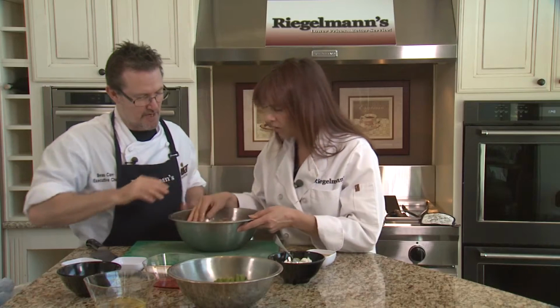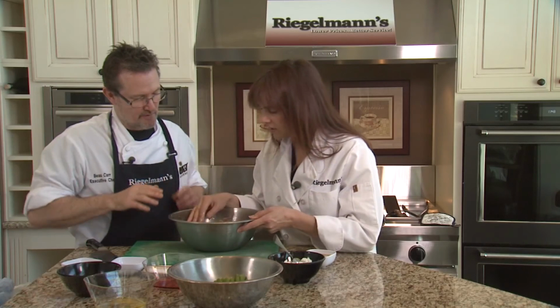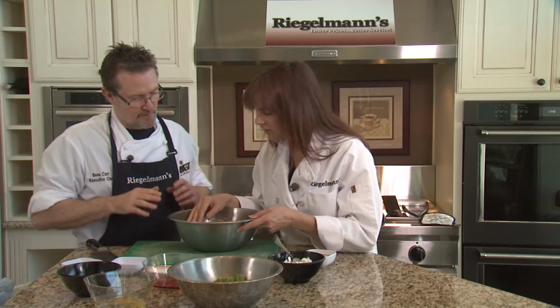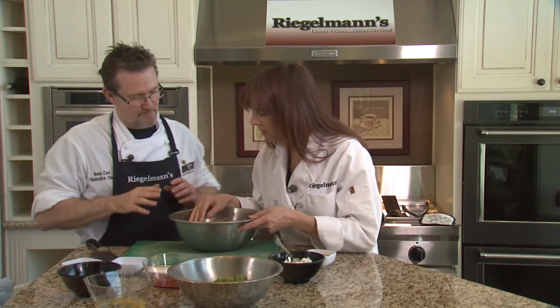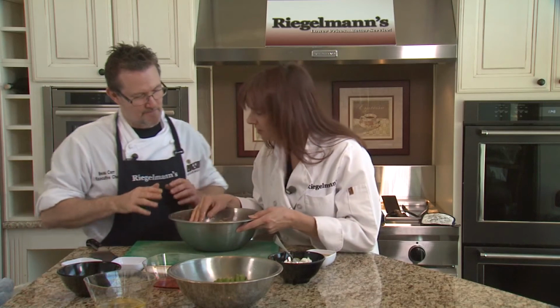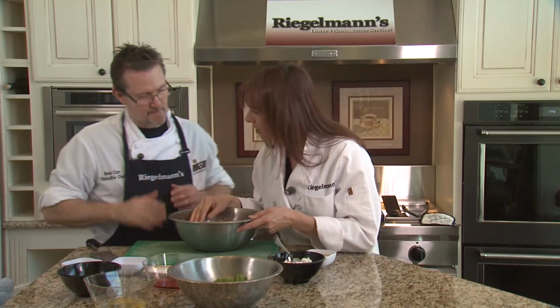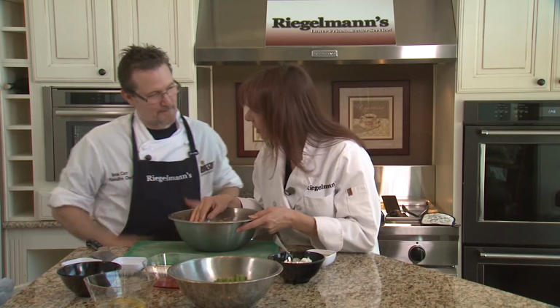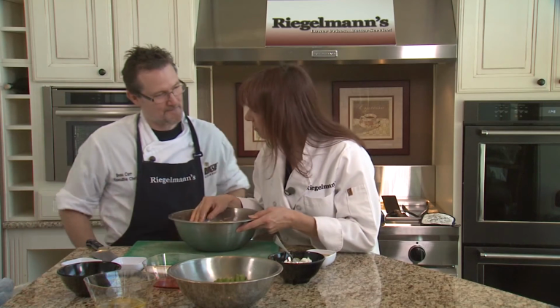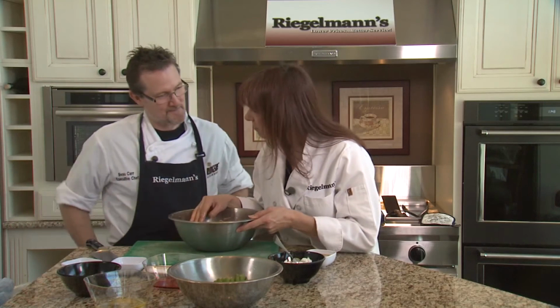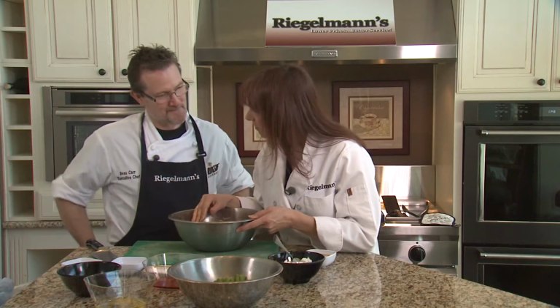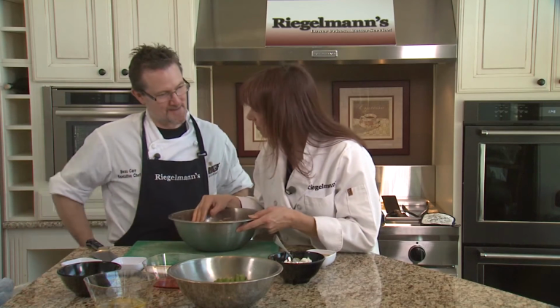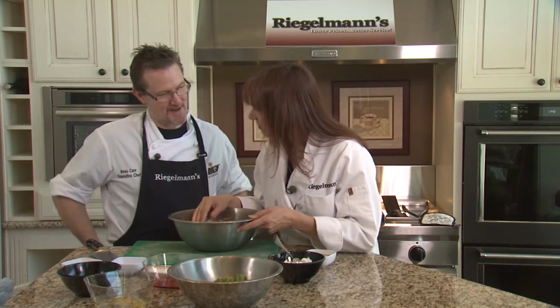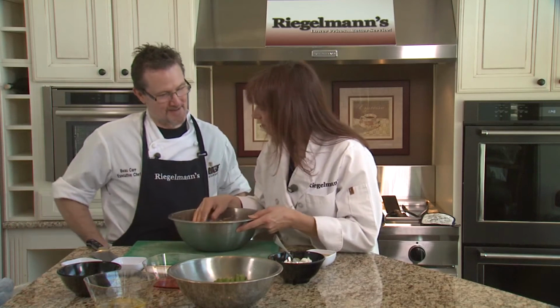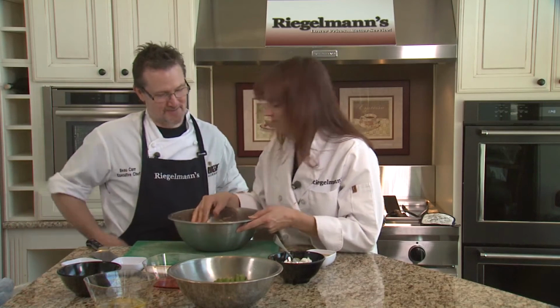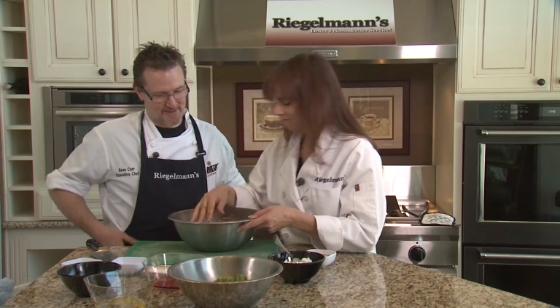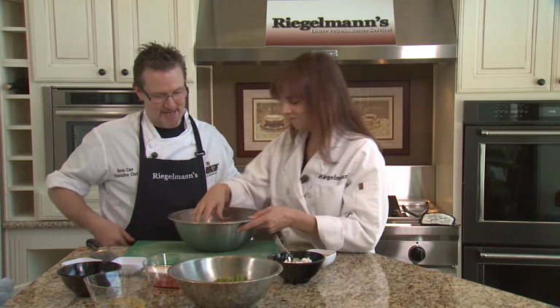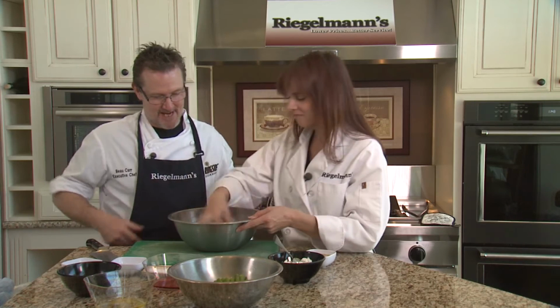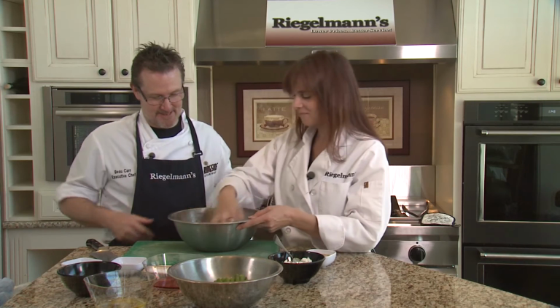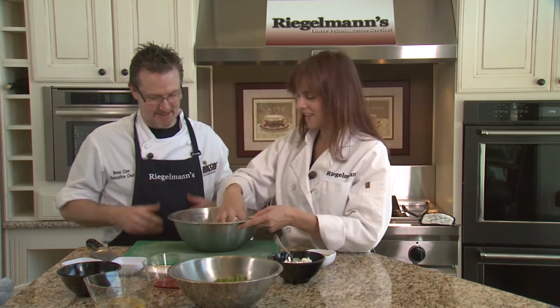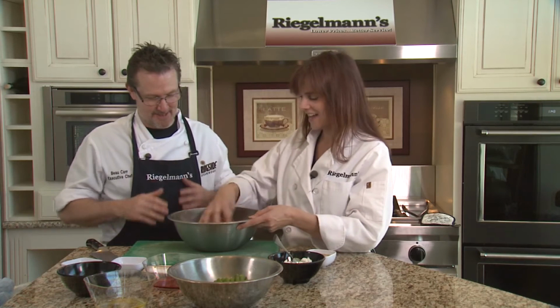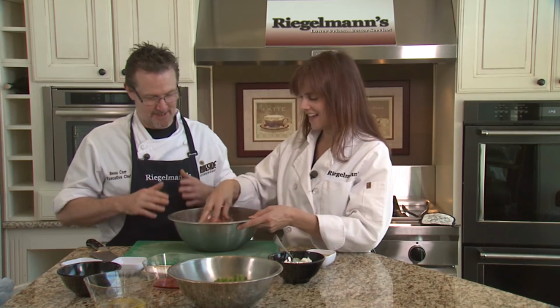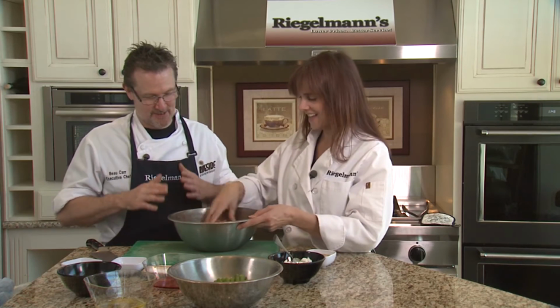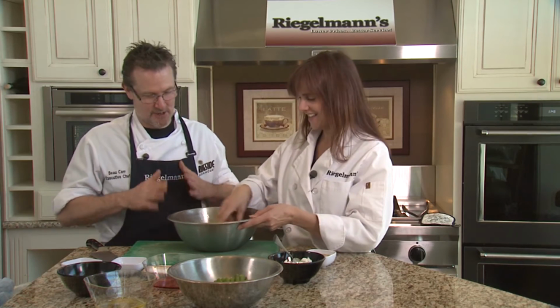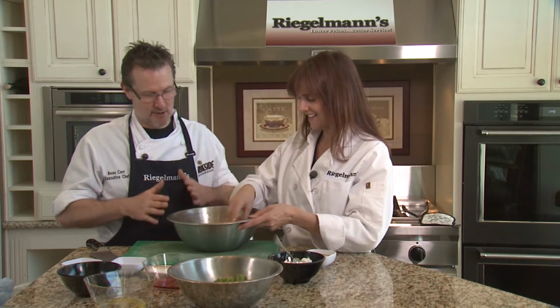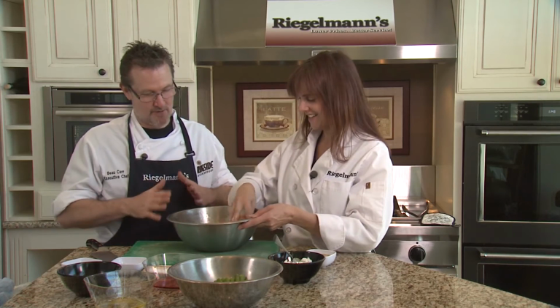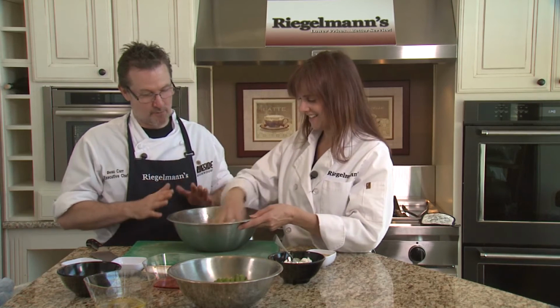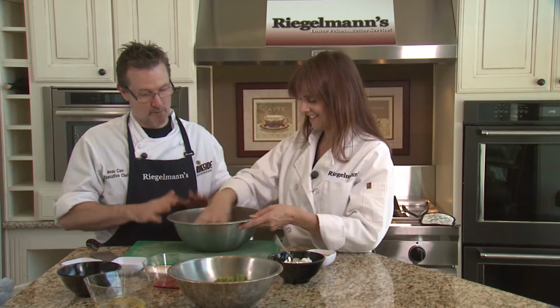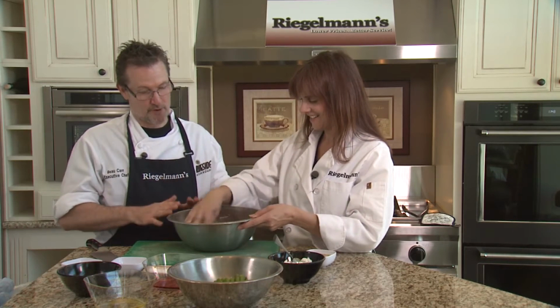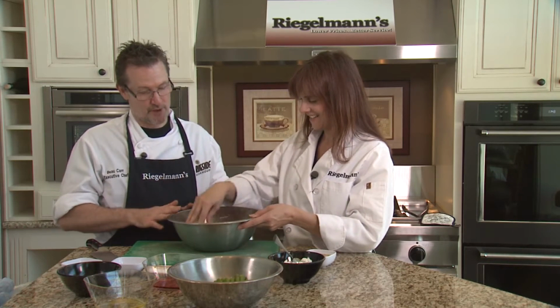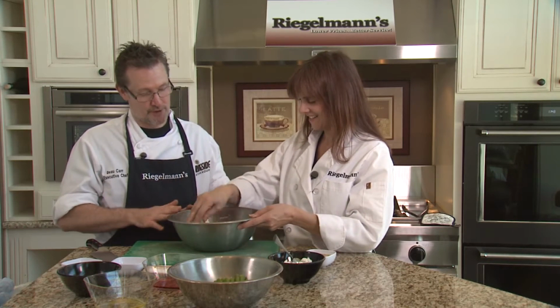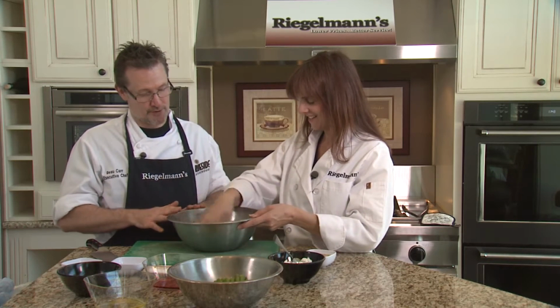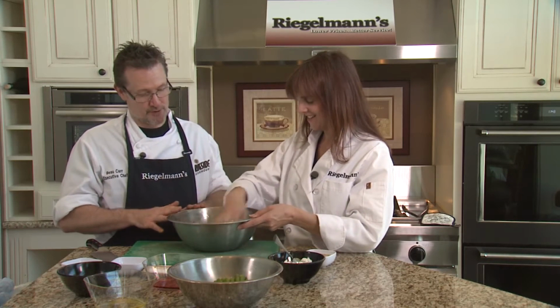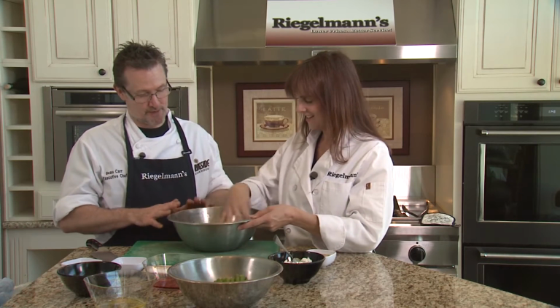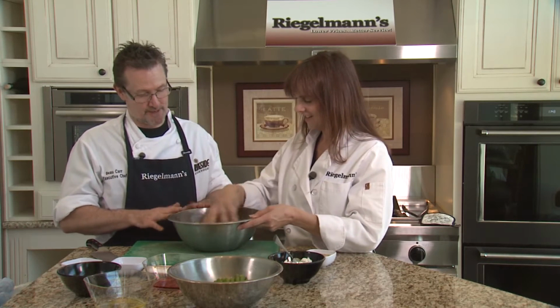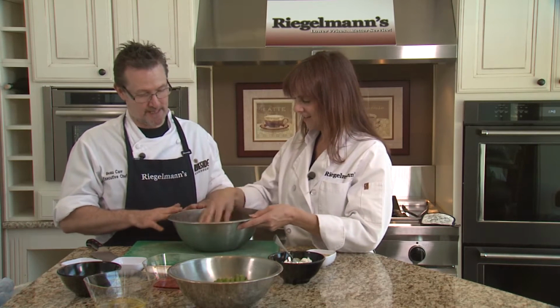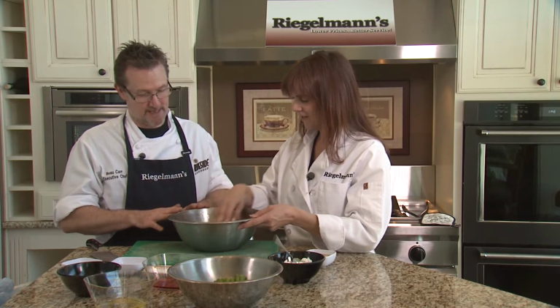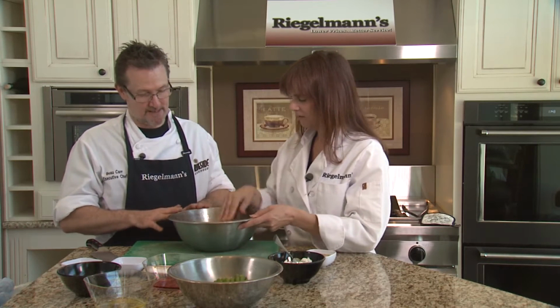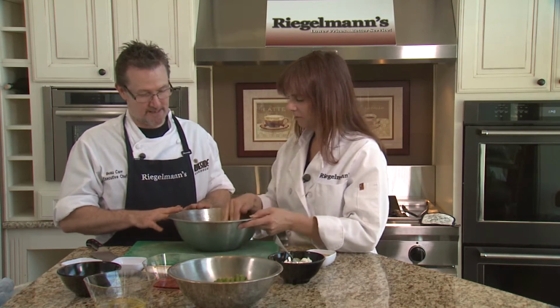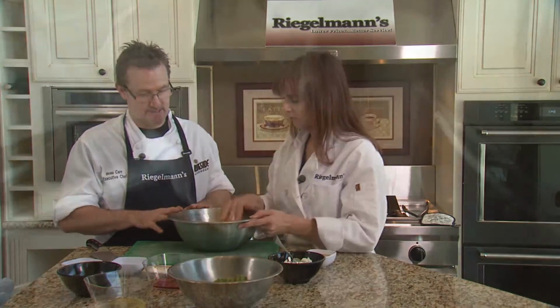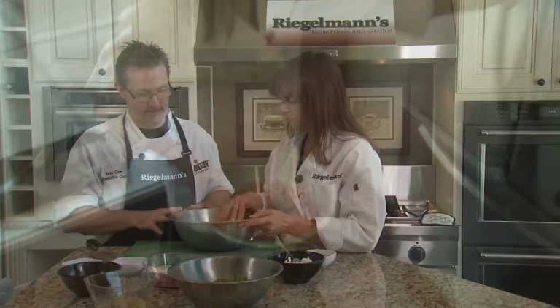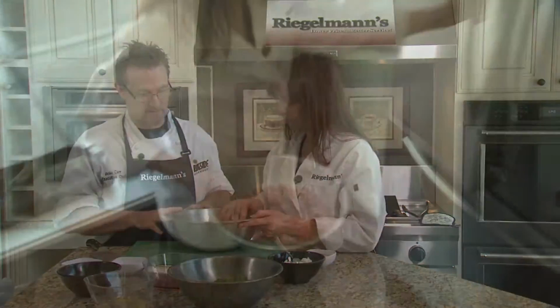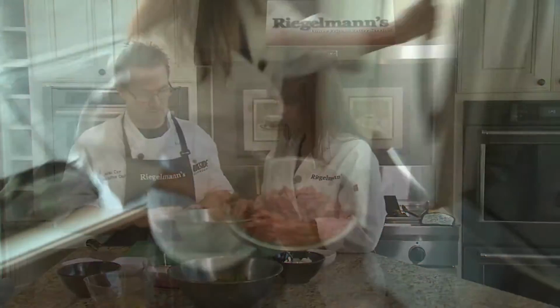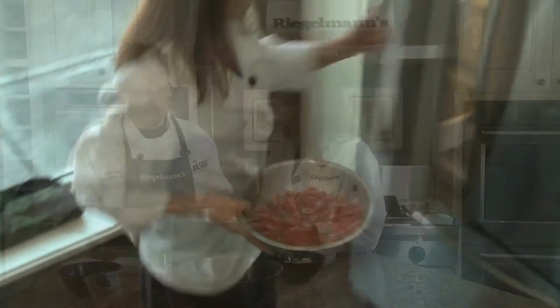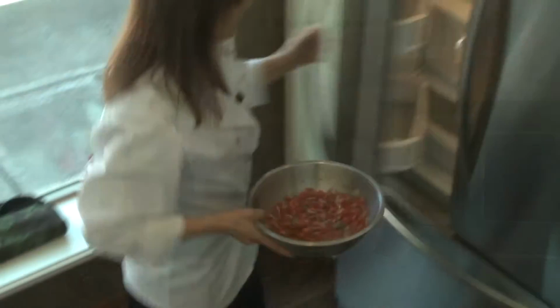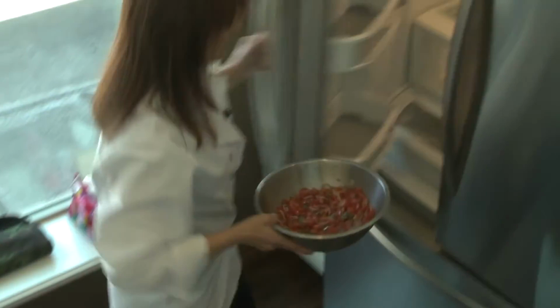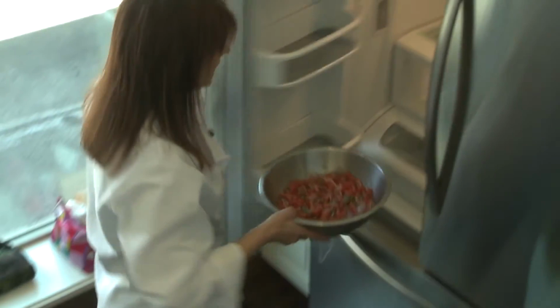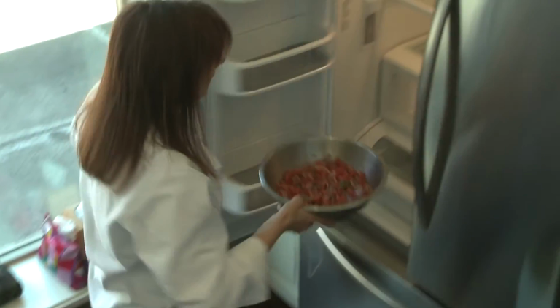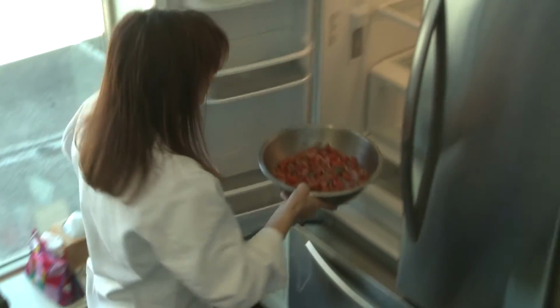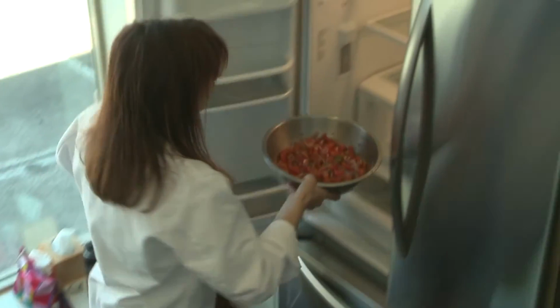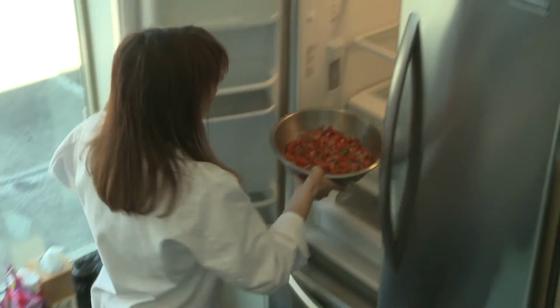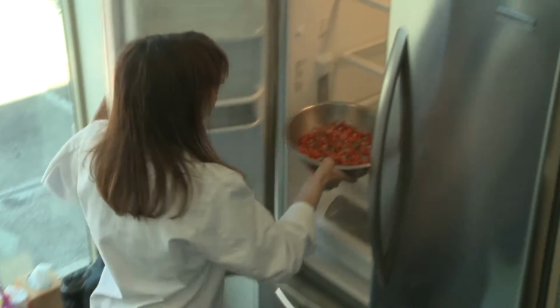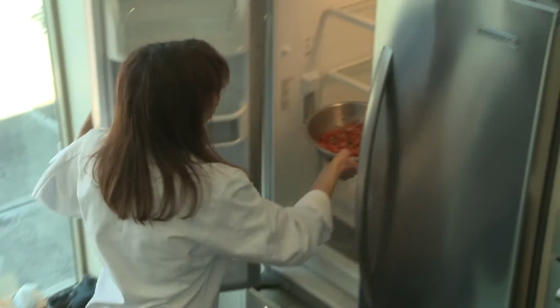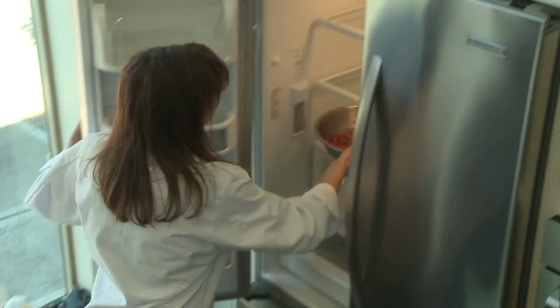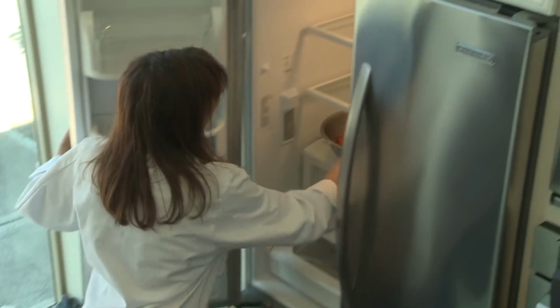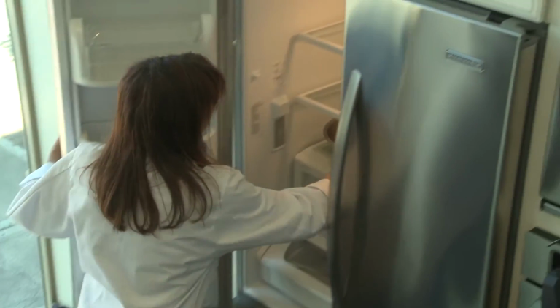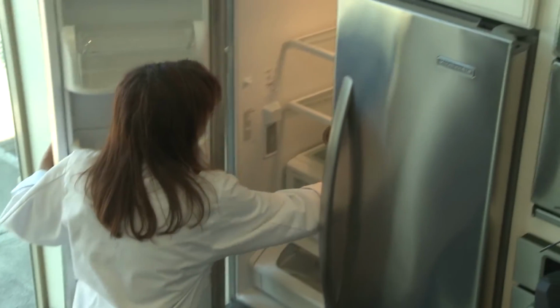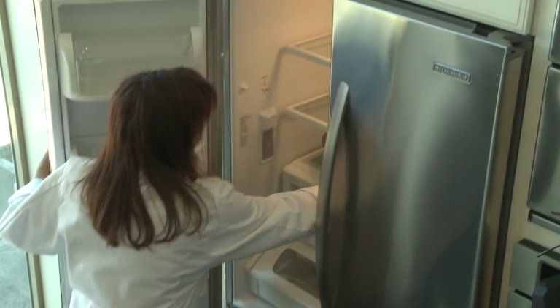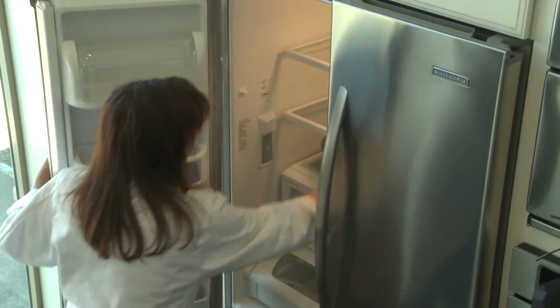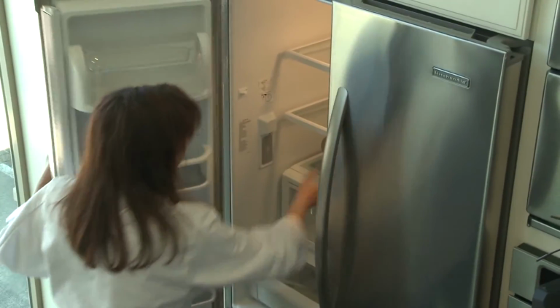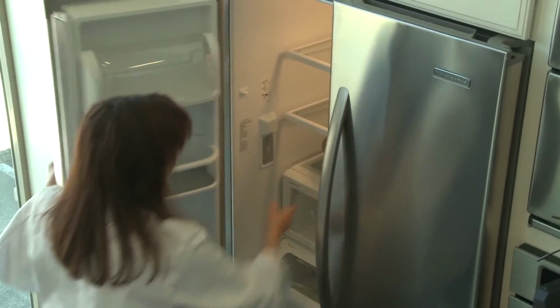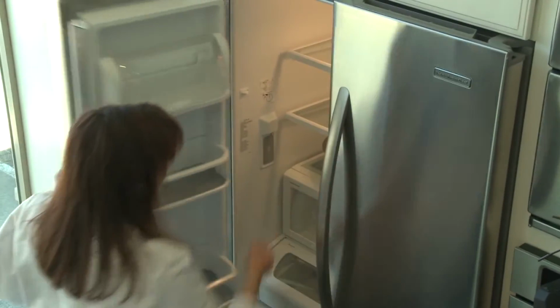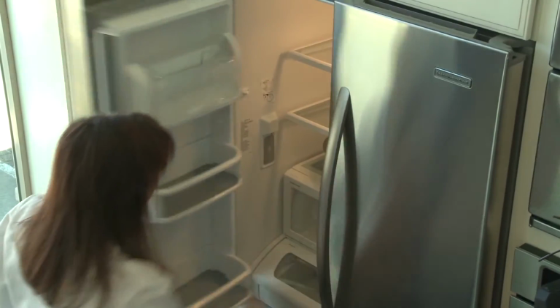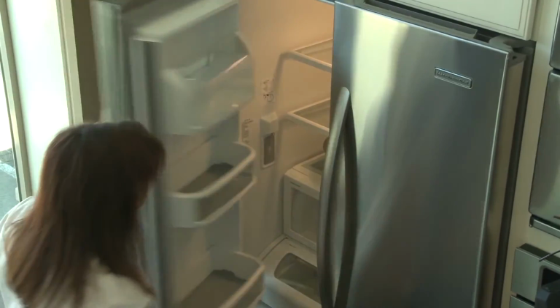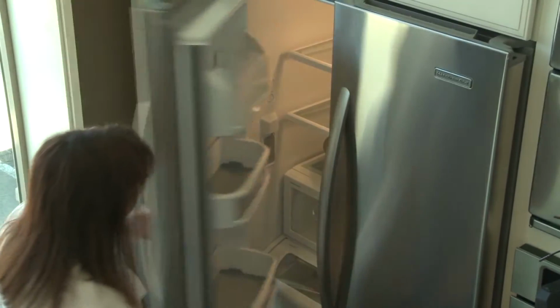It smells good! Yeah, it's fantastic. So then what we're going to do is take this and put it into the refrigerator.